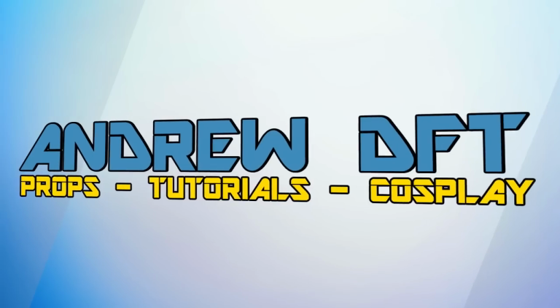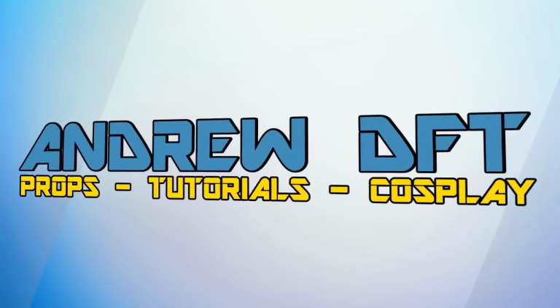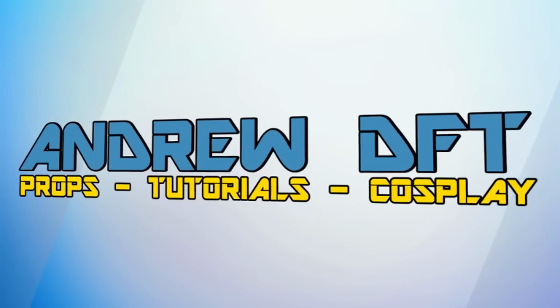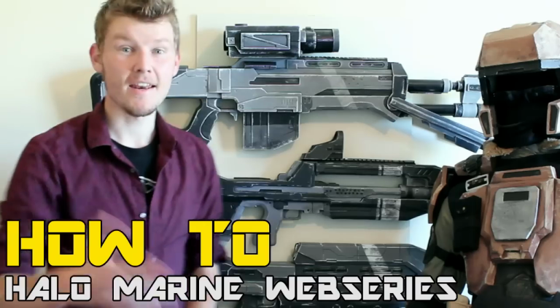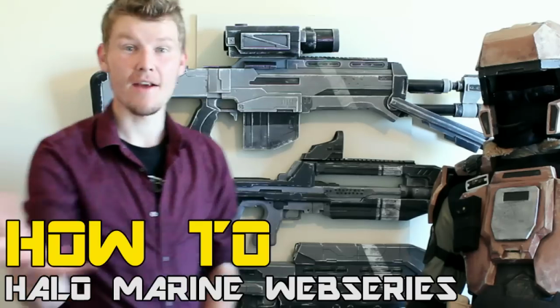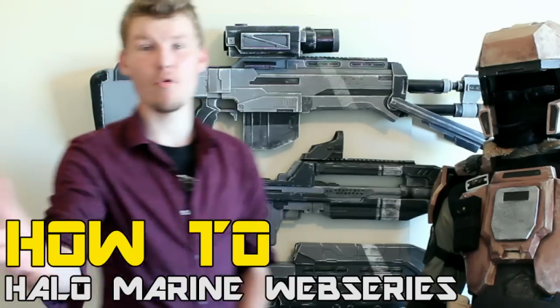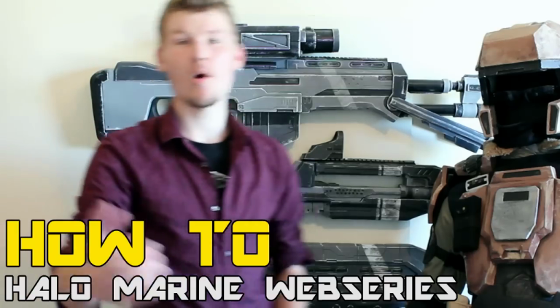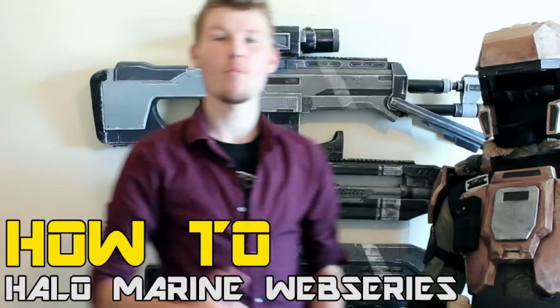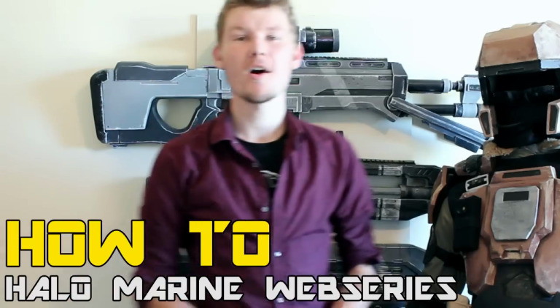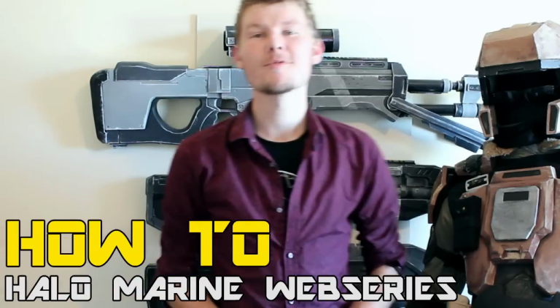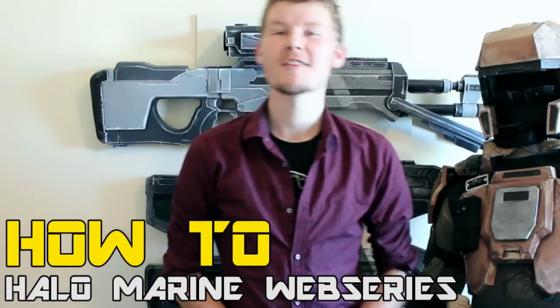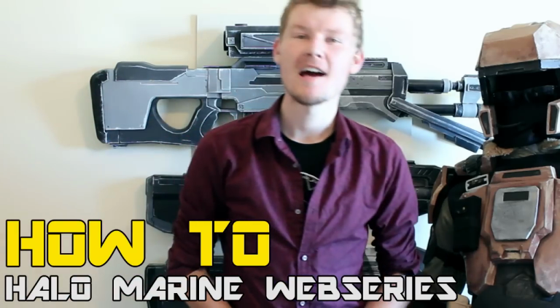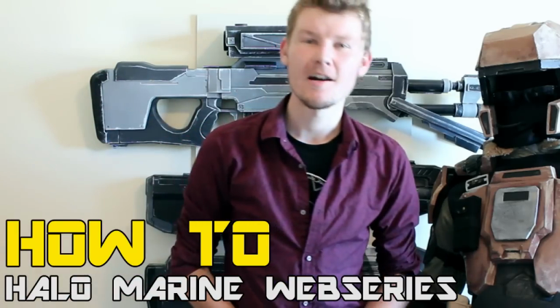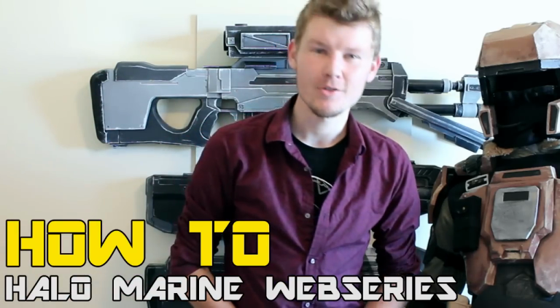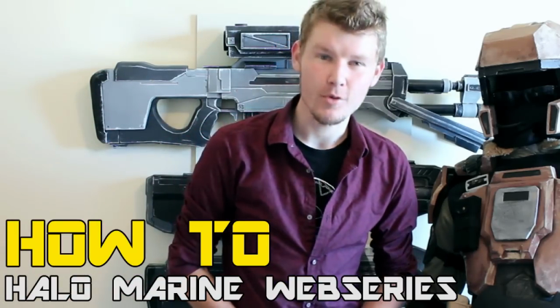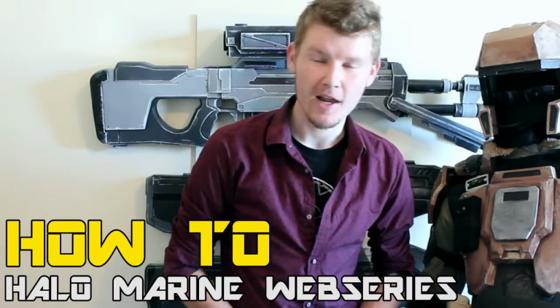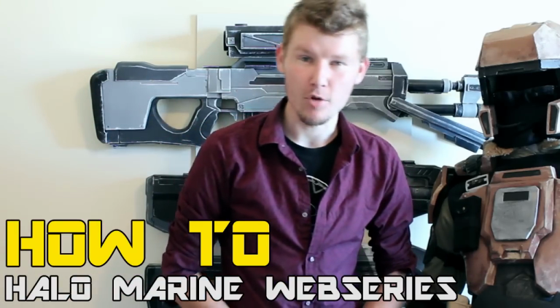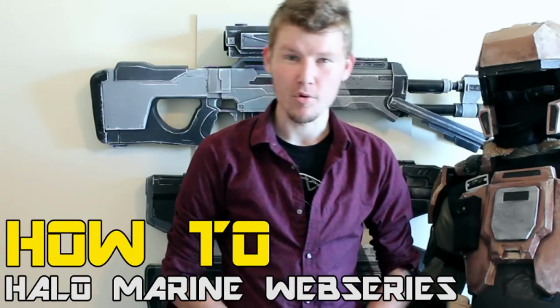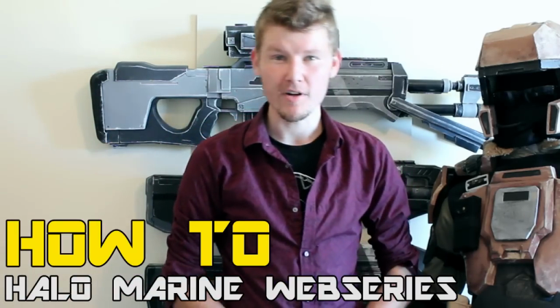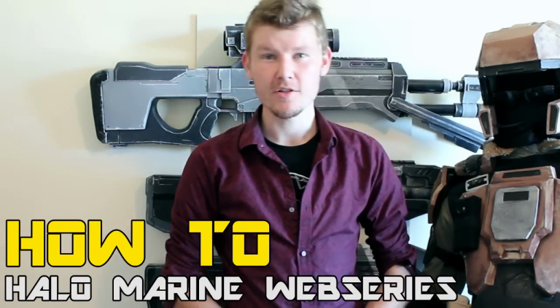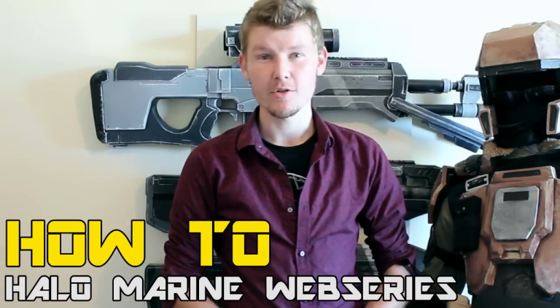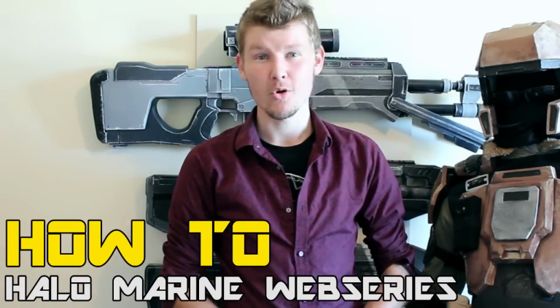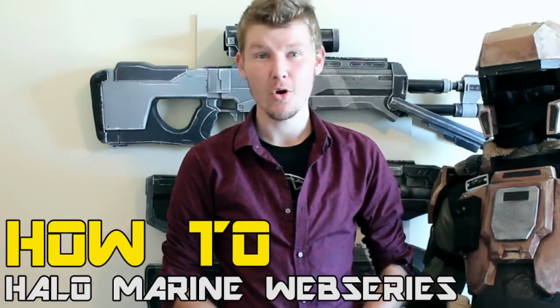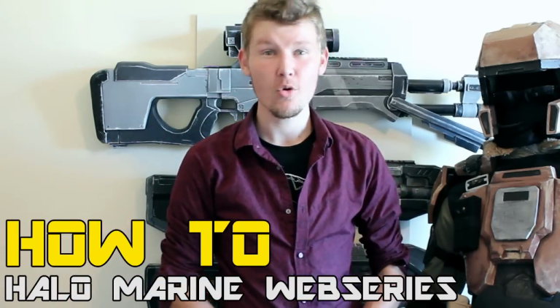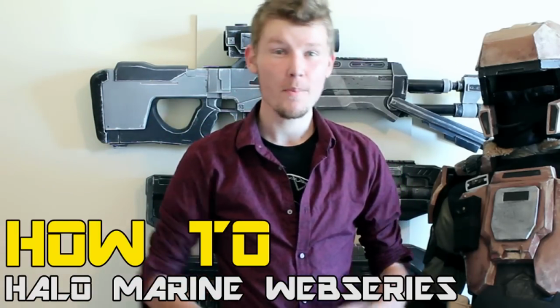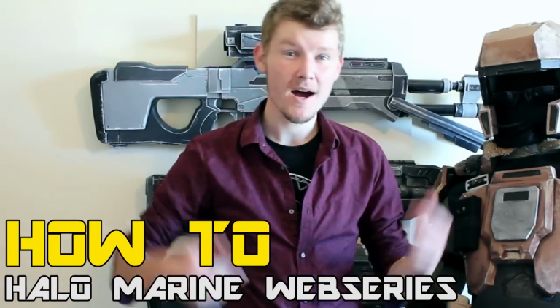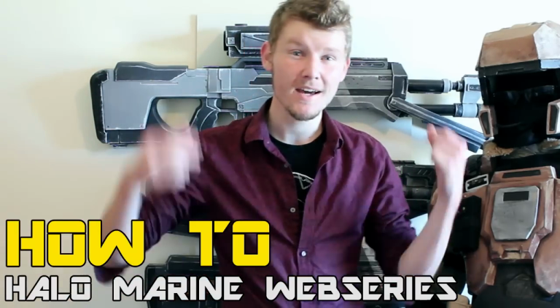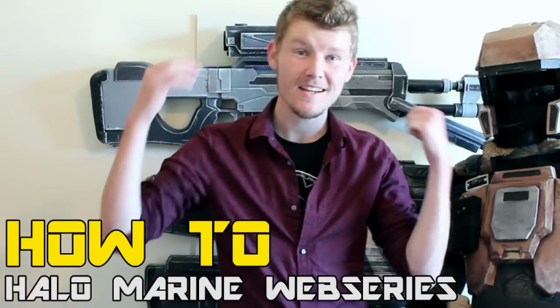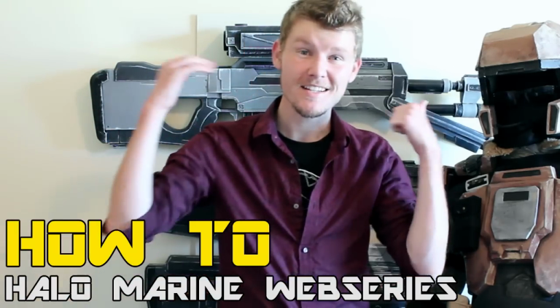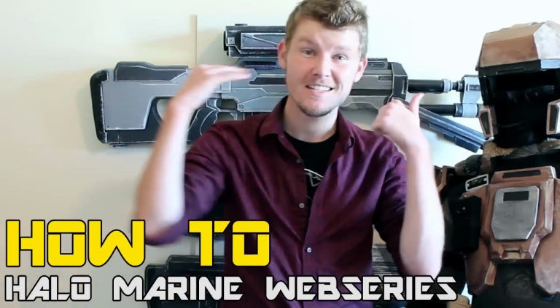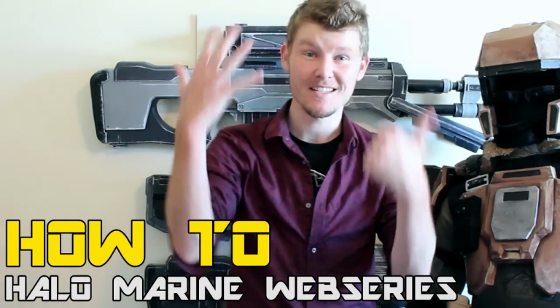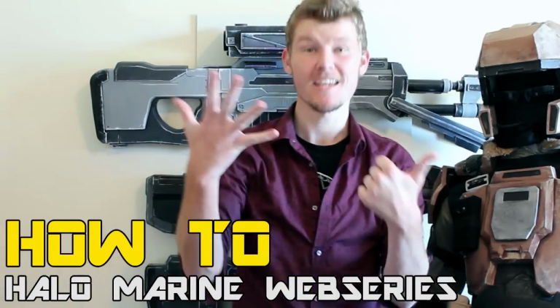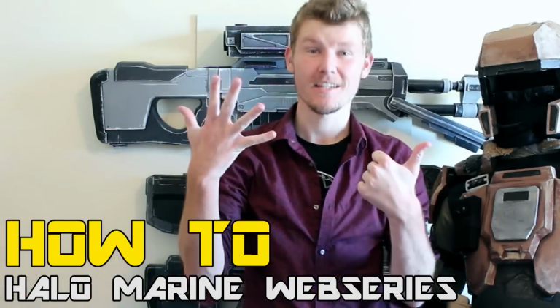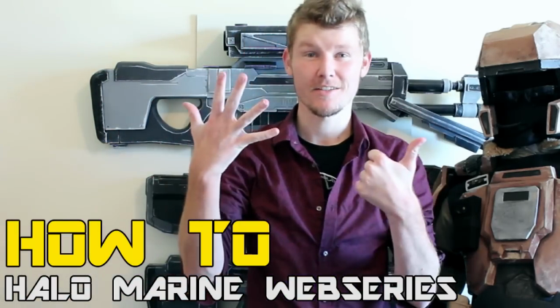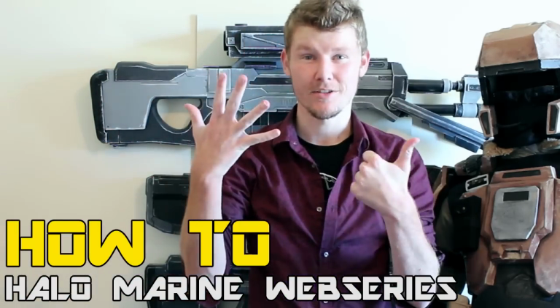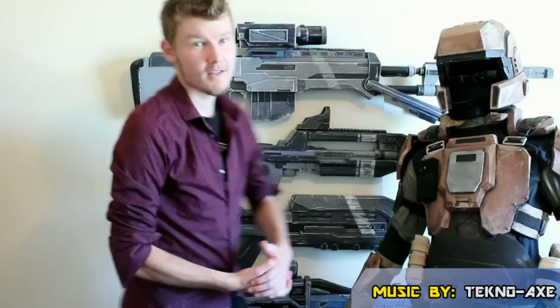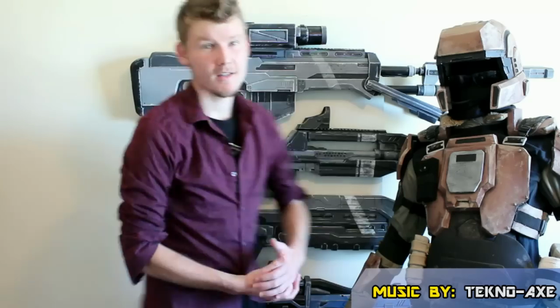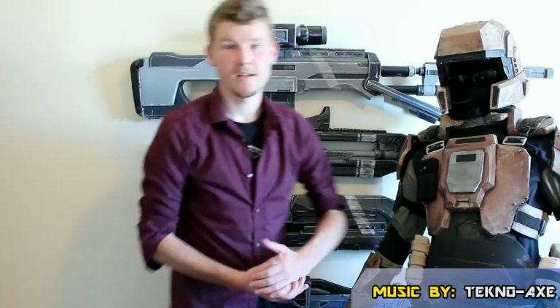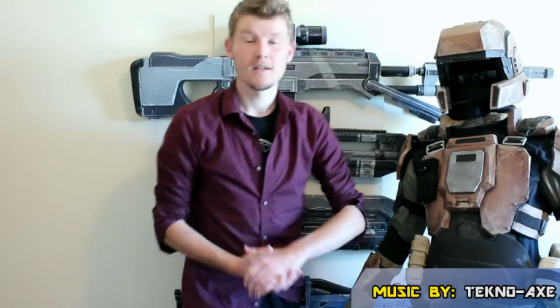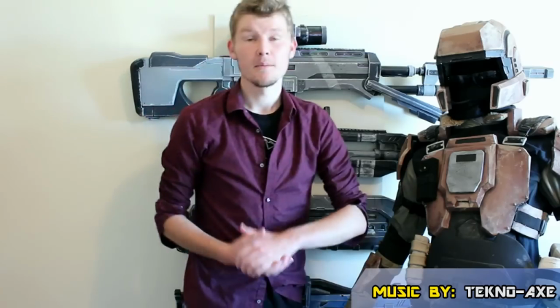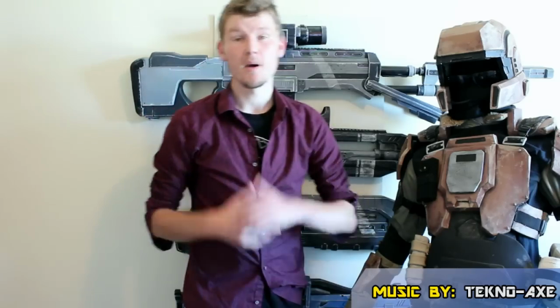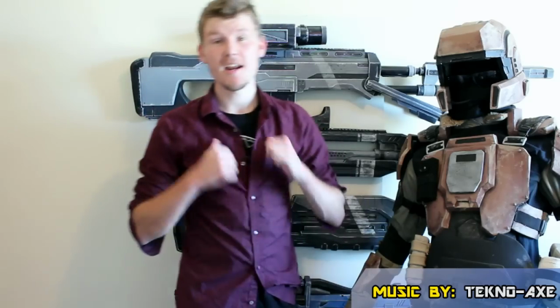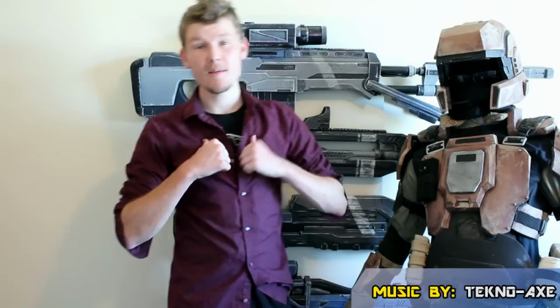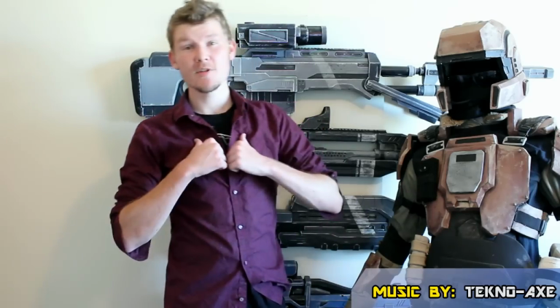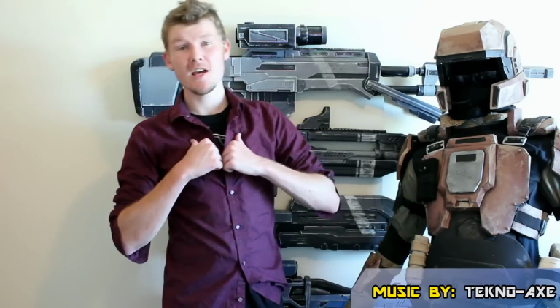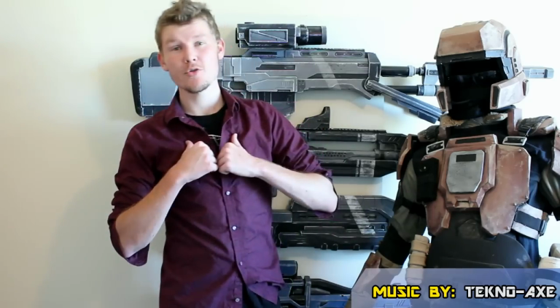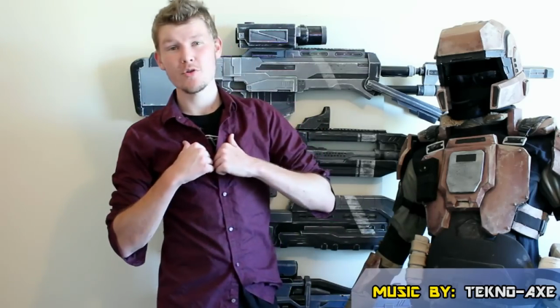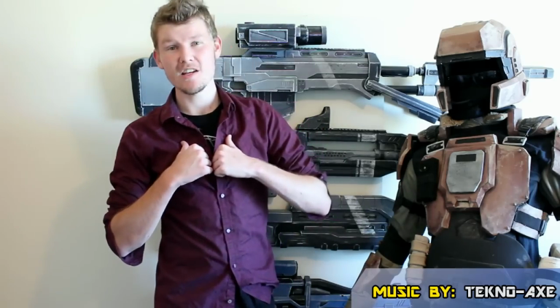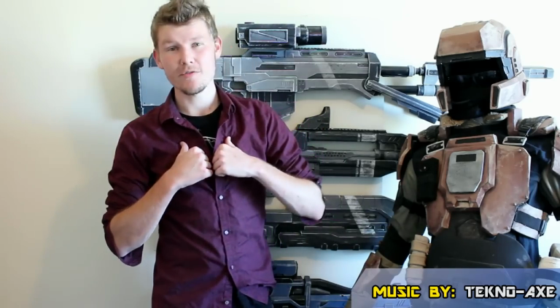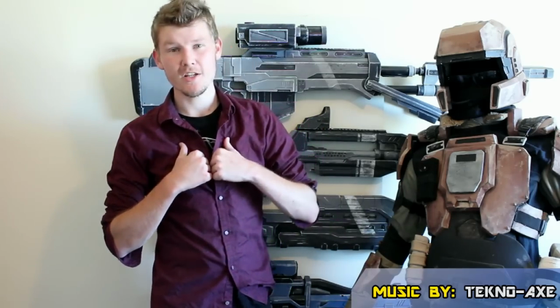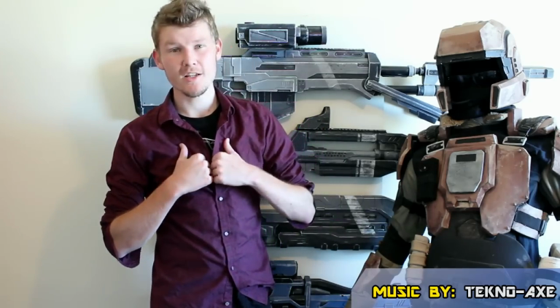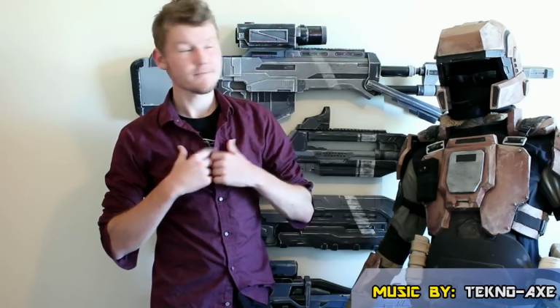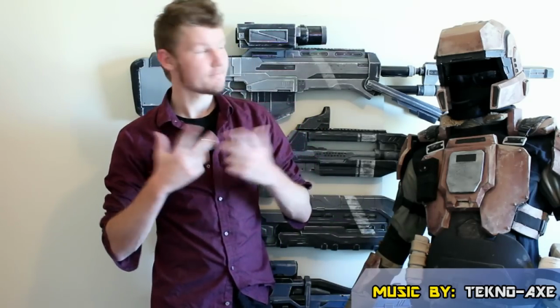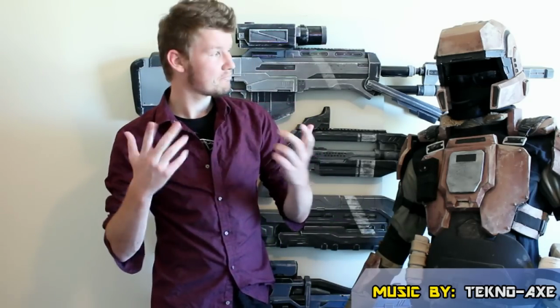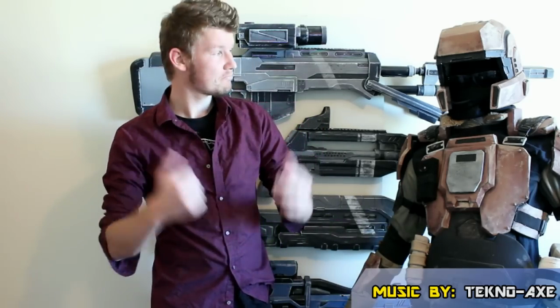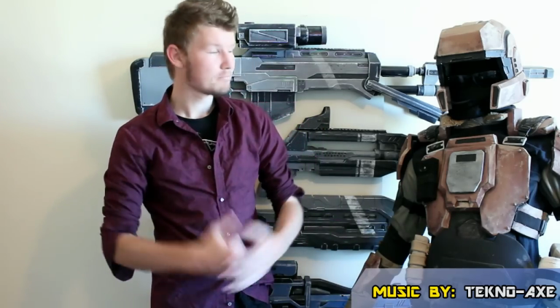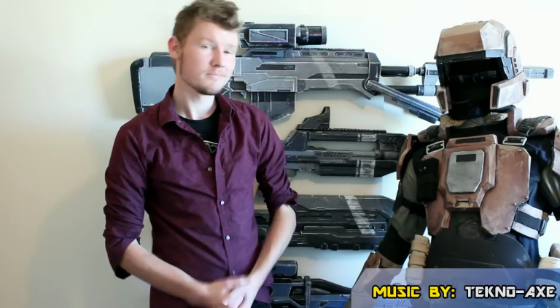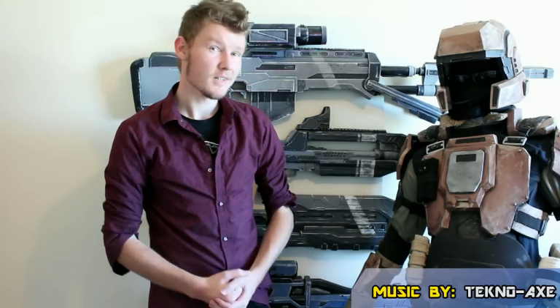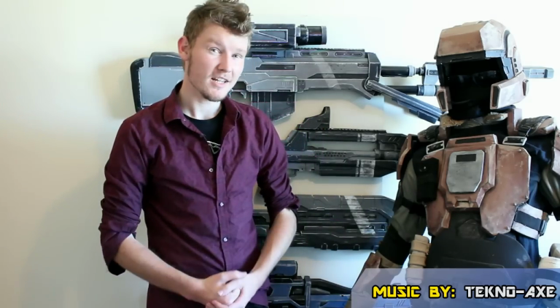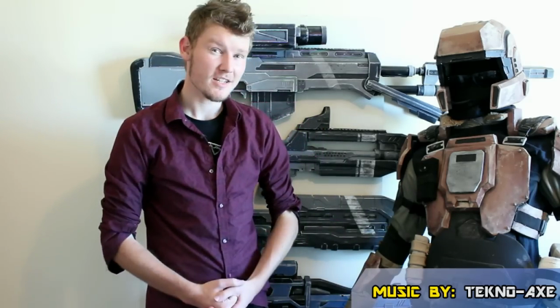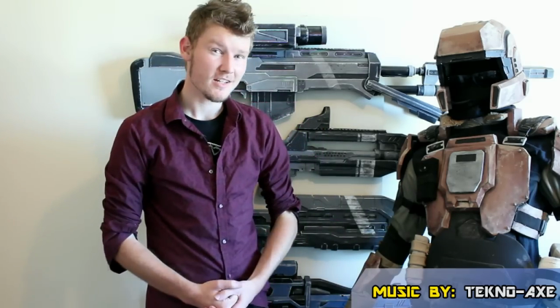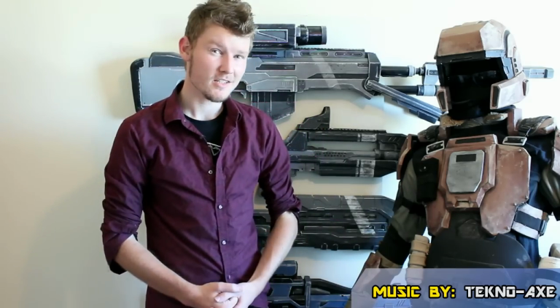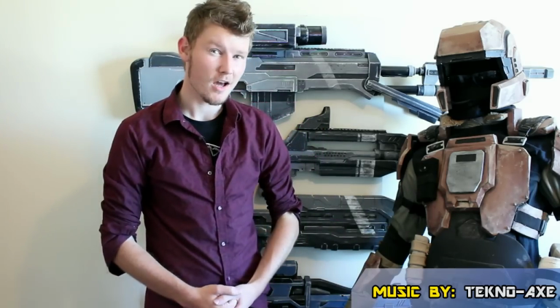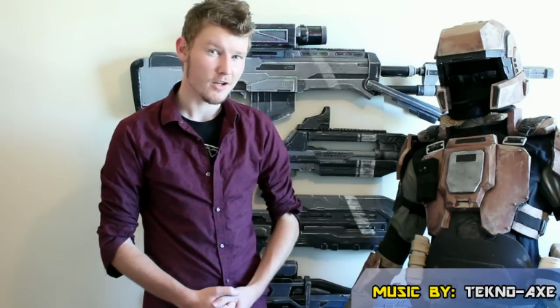G'day everyone, welcome to the How To Hello Marine tutorial part six. My name's Andrew DFT, let's get started.